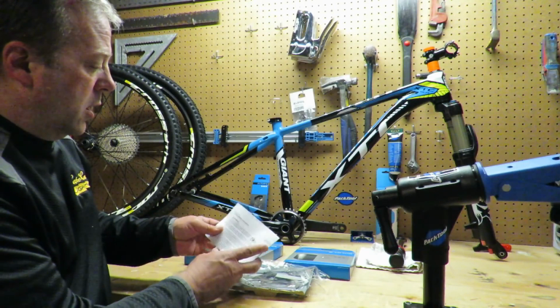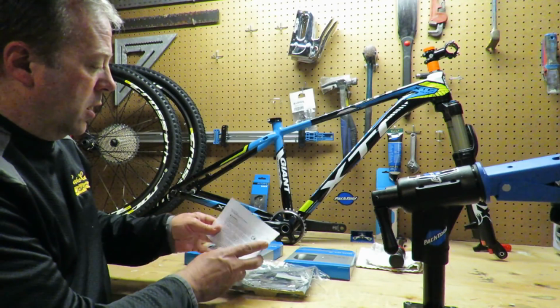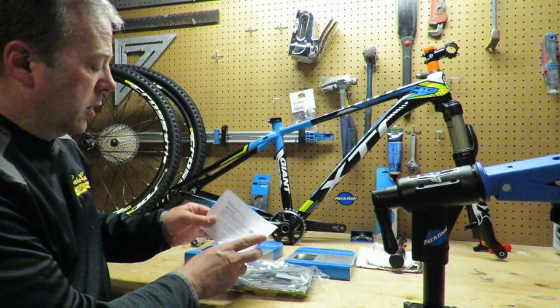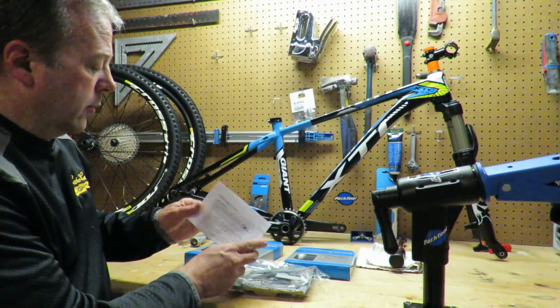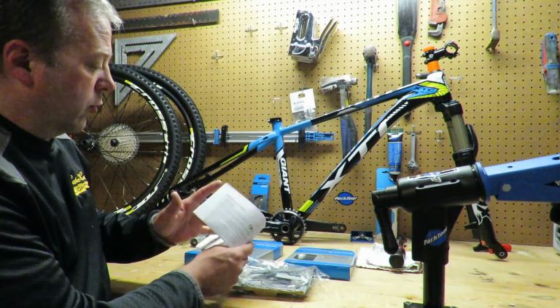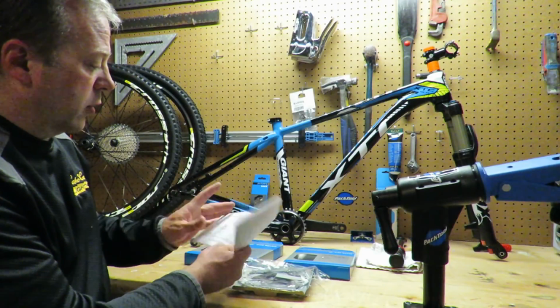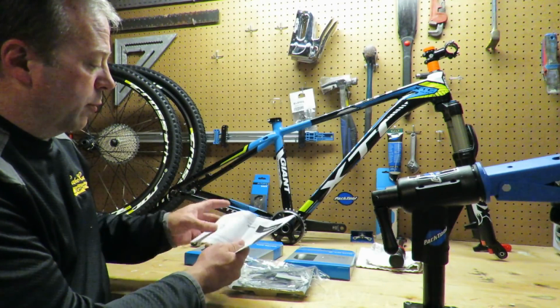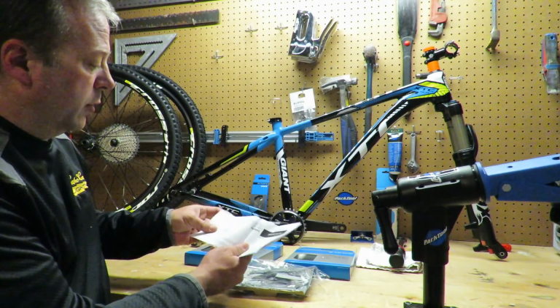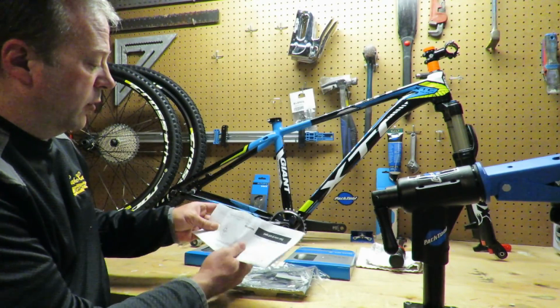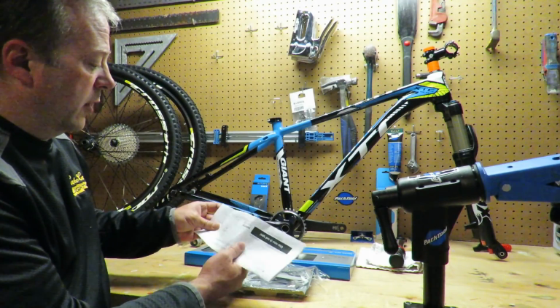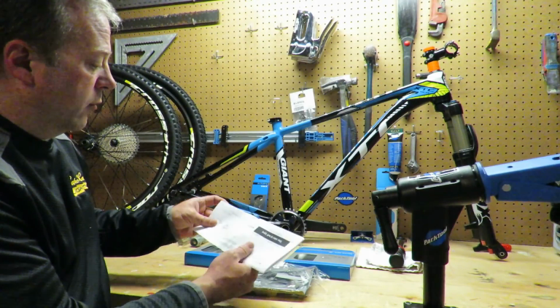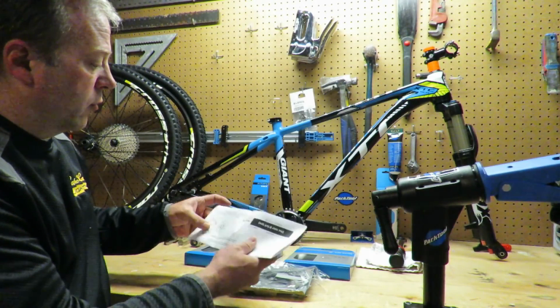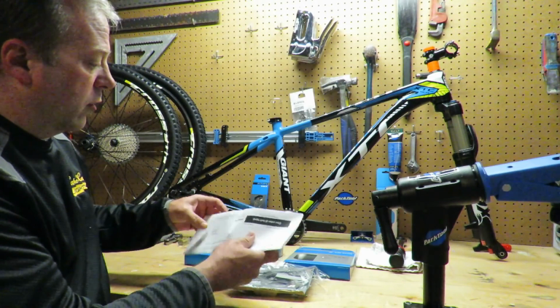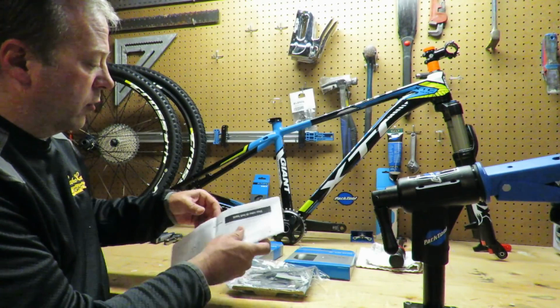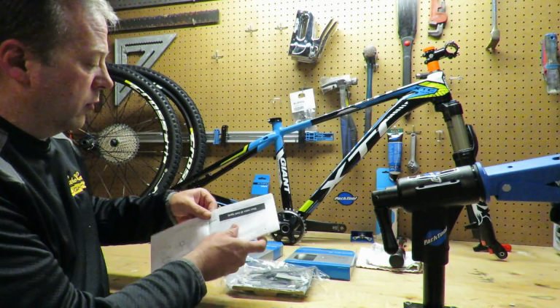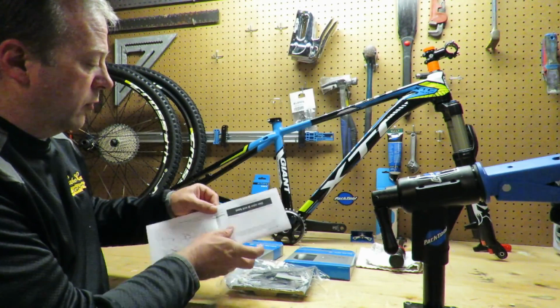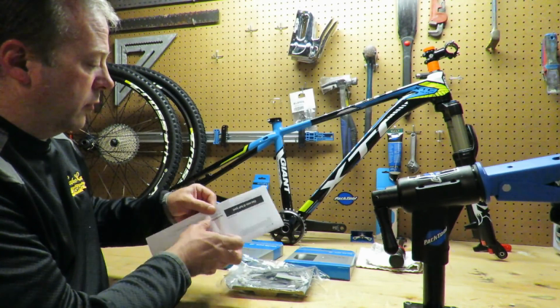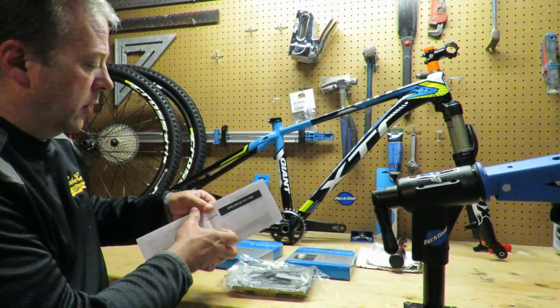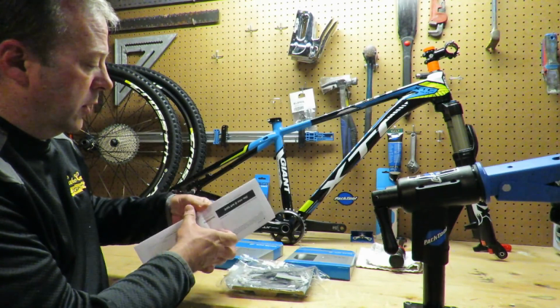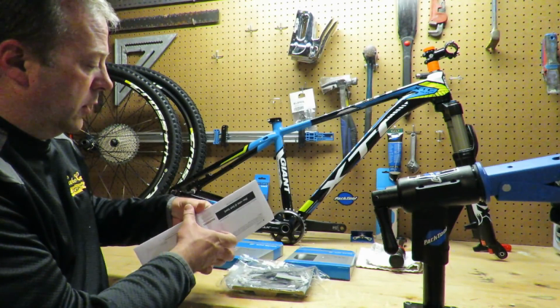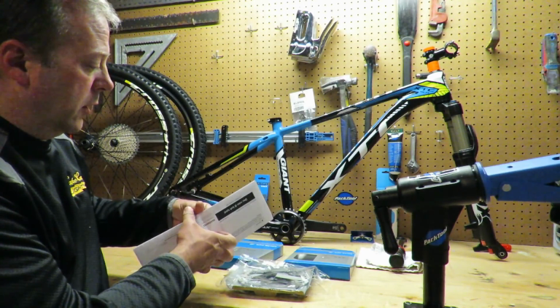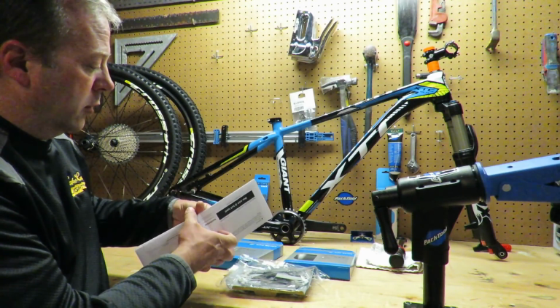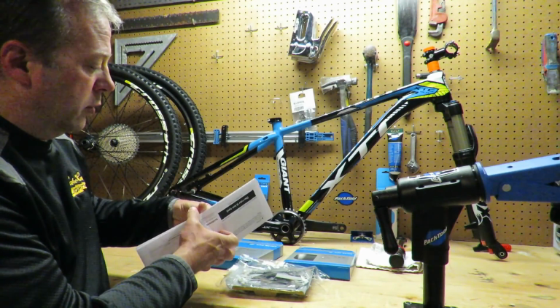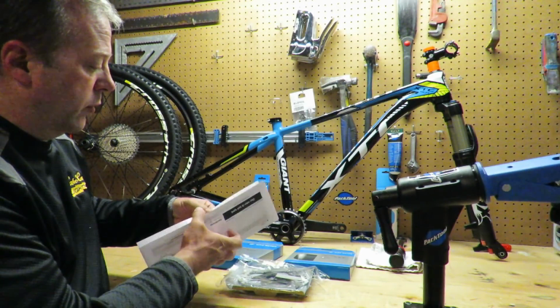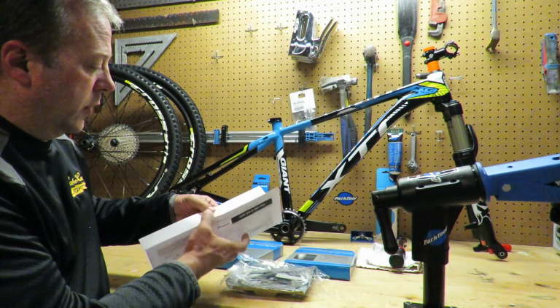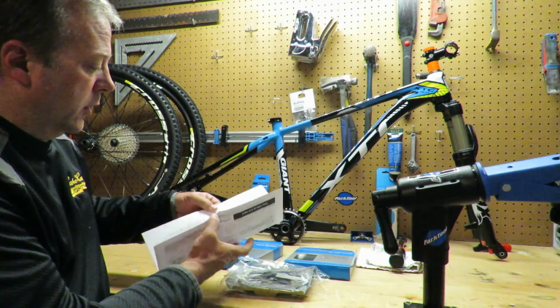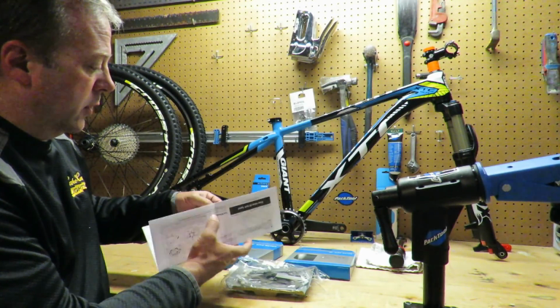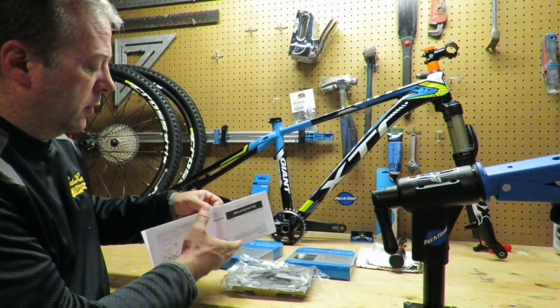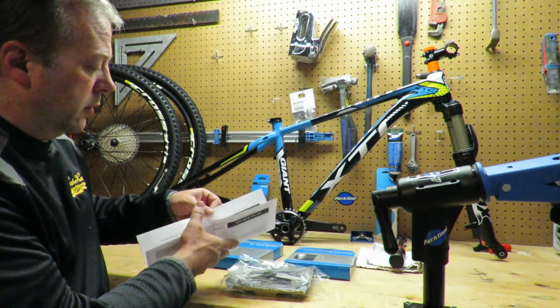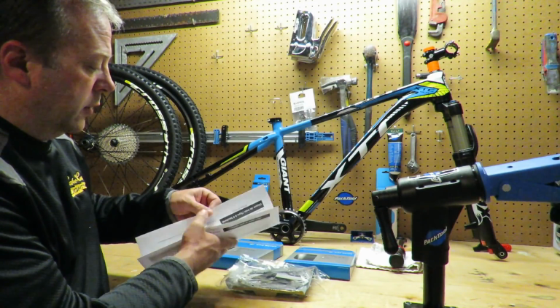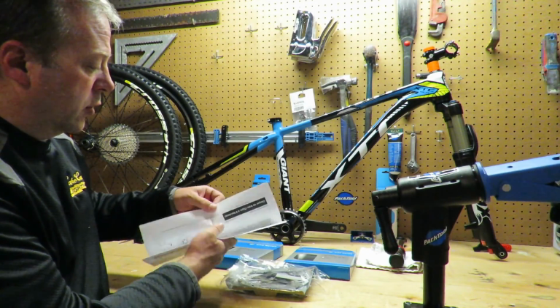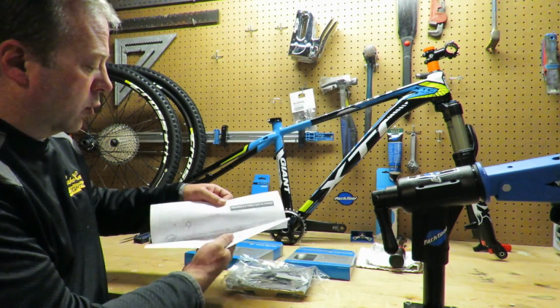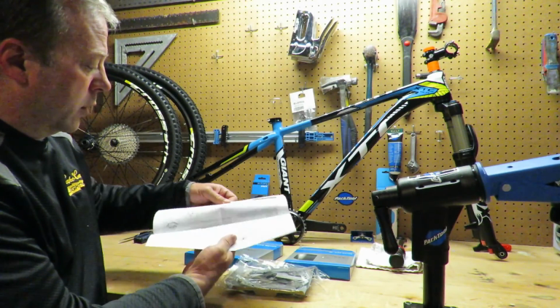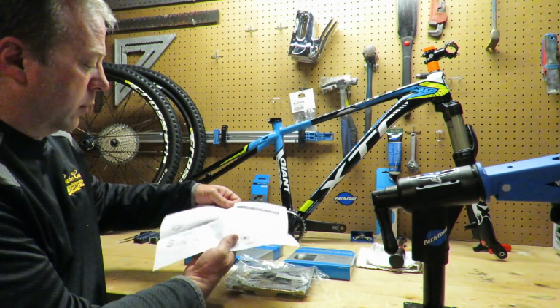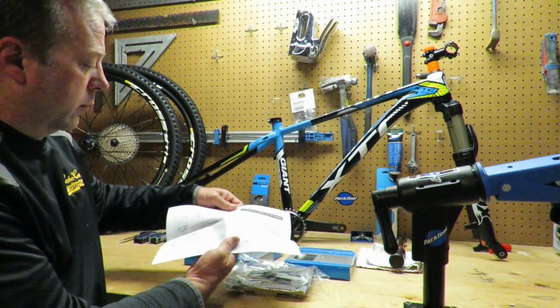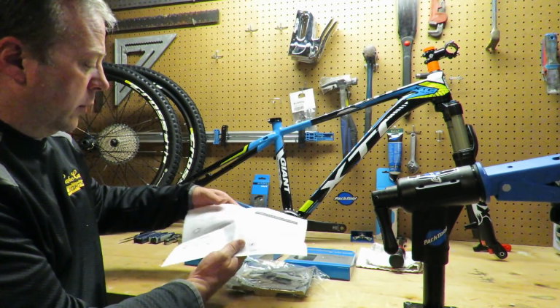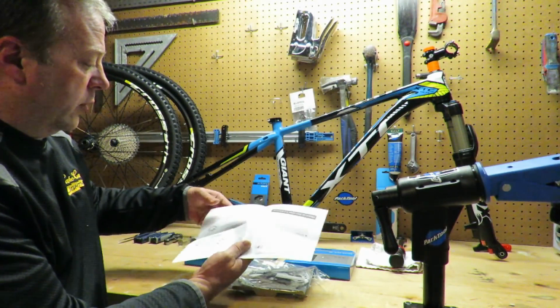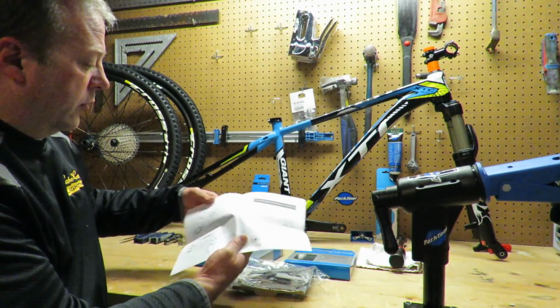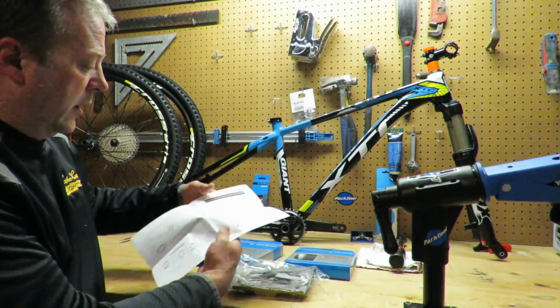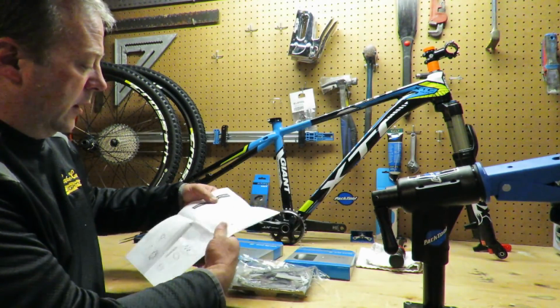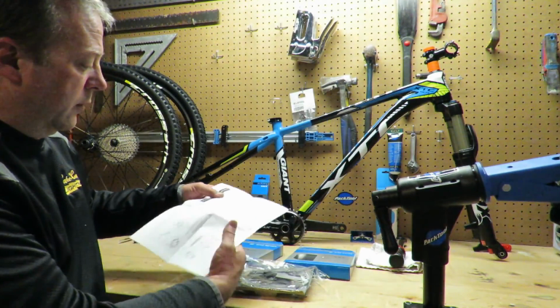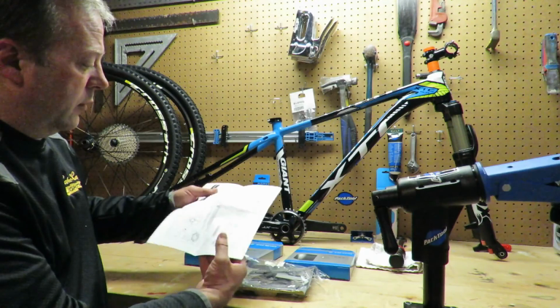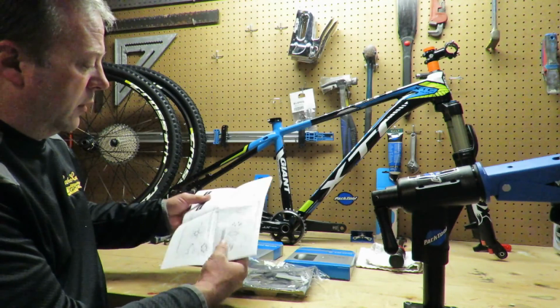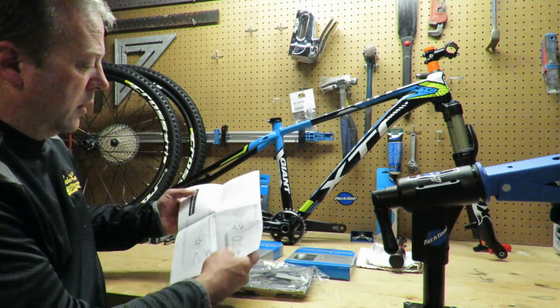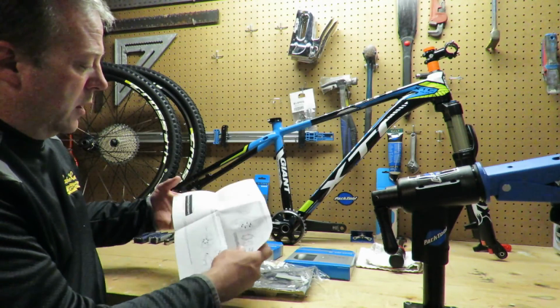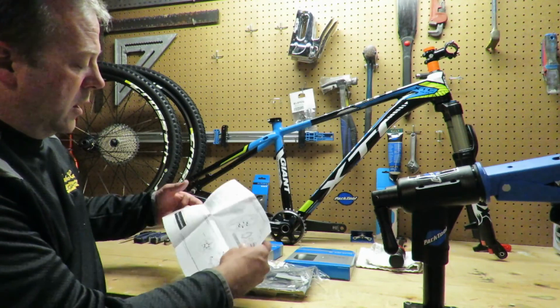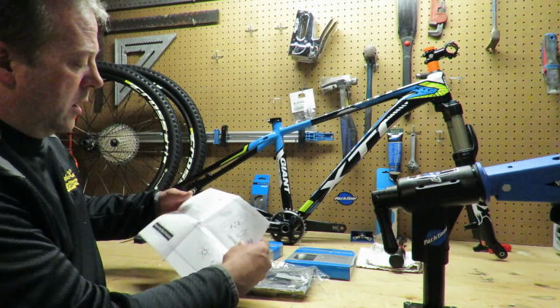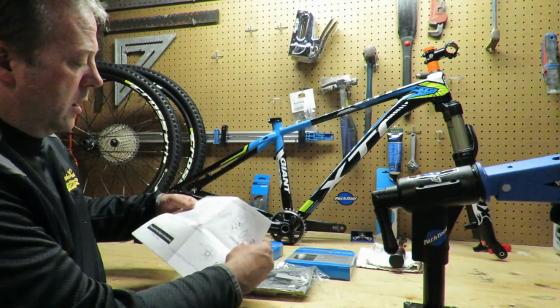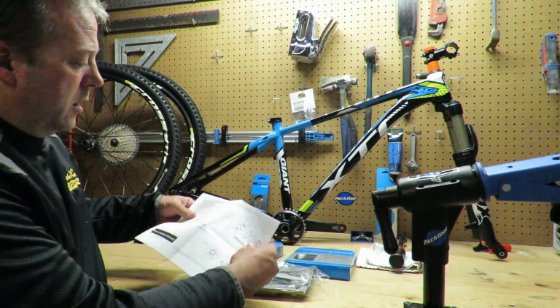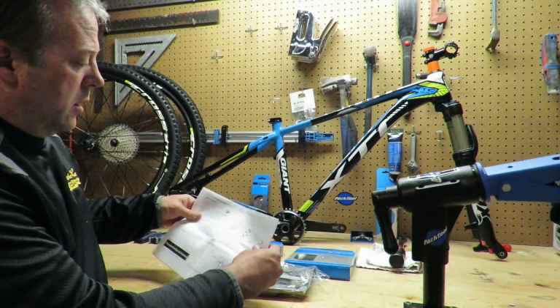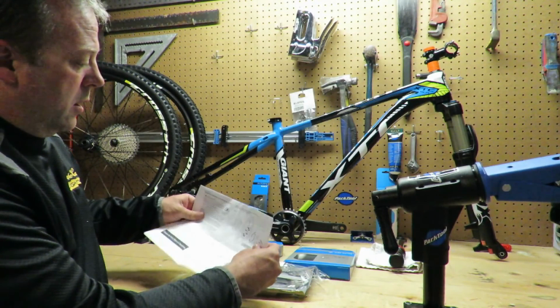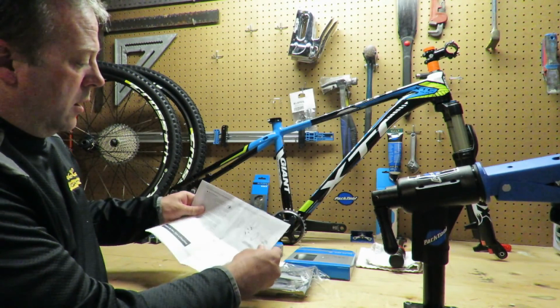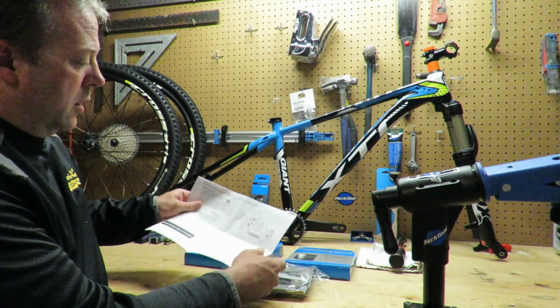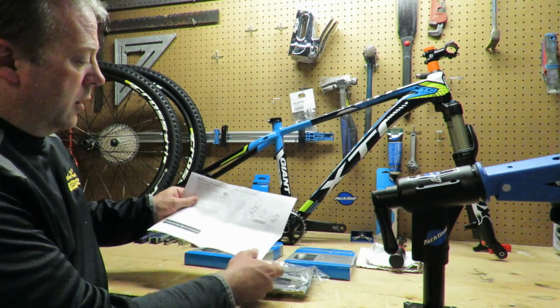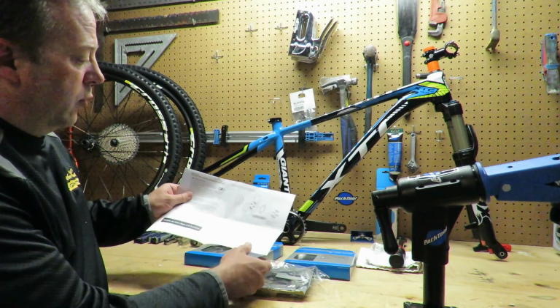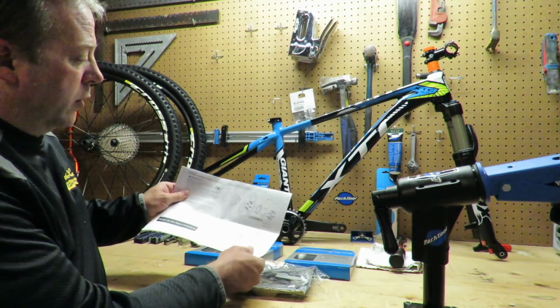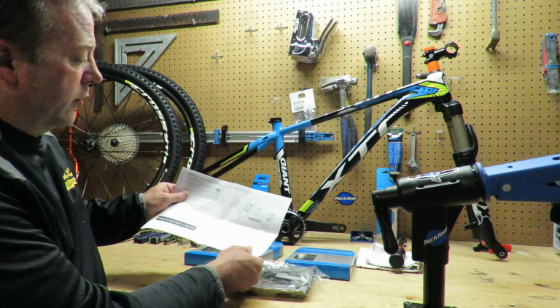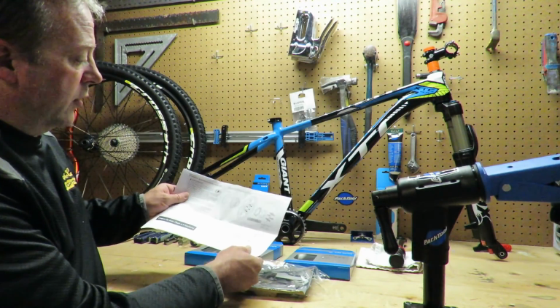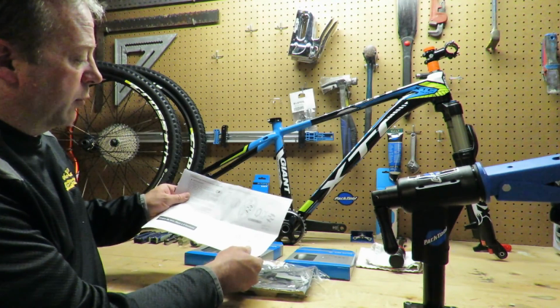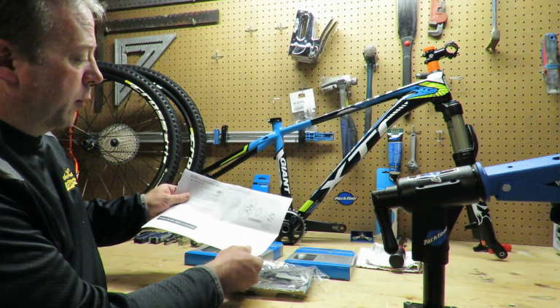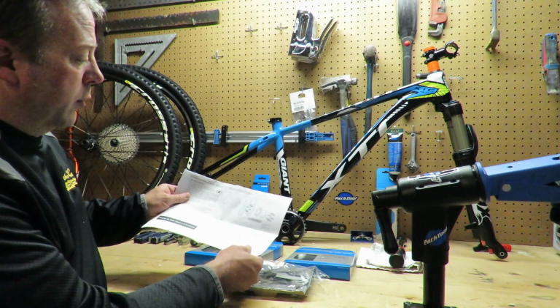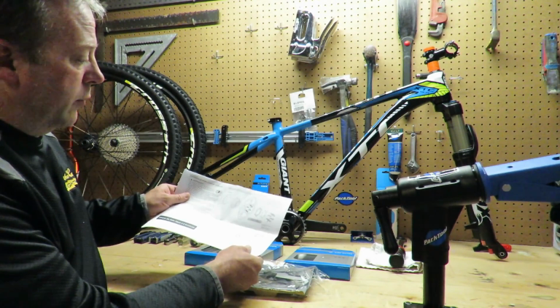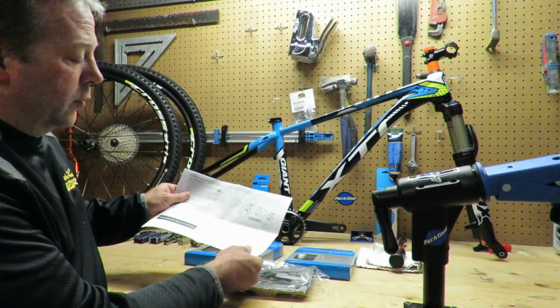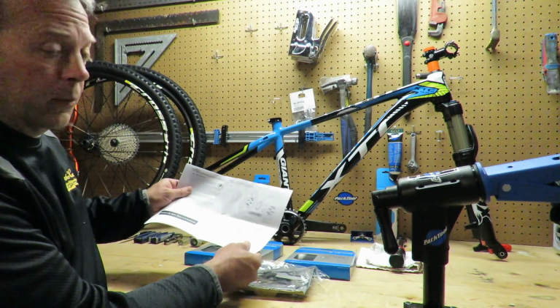It comes with a complete set of instructions that includes the torque wrench settings as well as the exploded view.